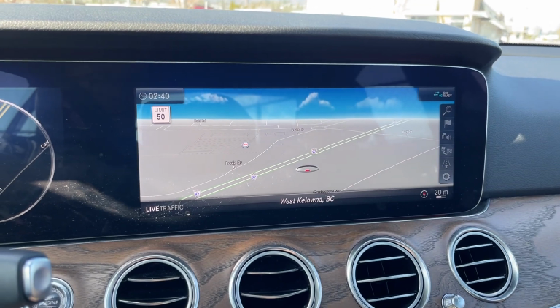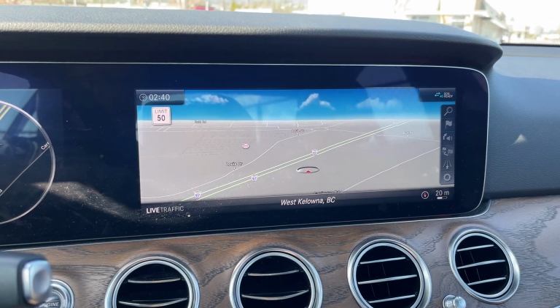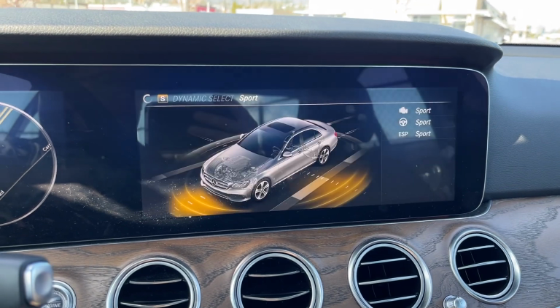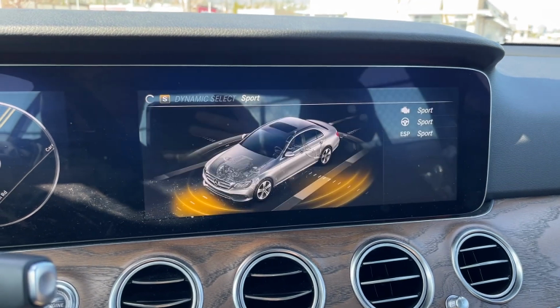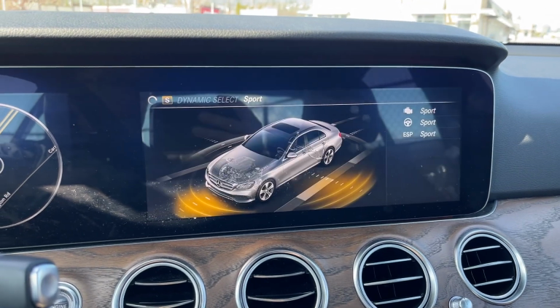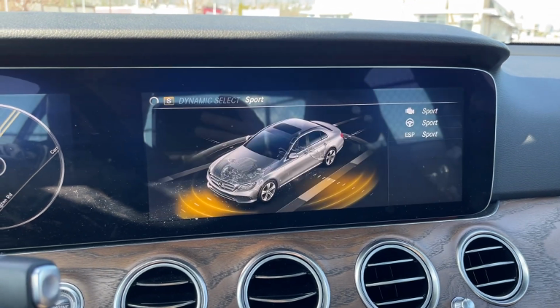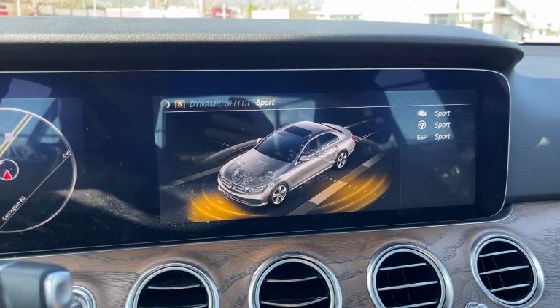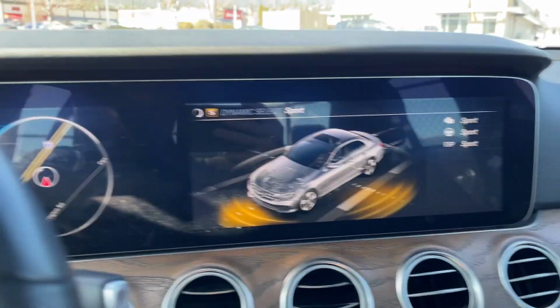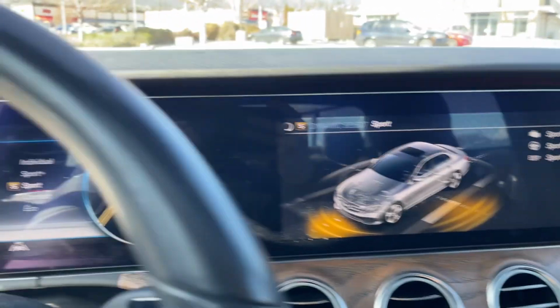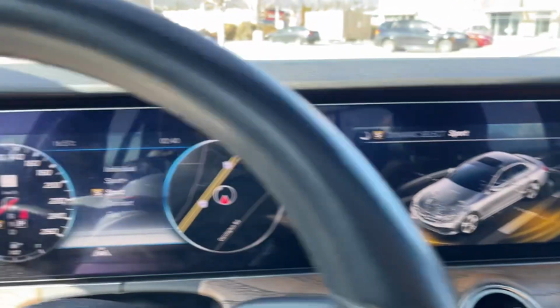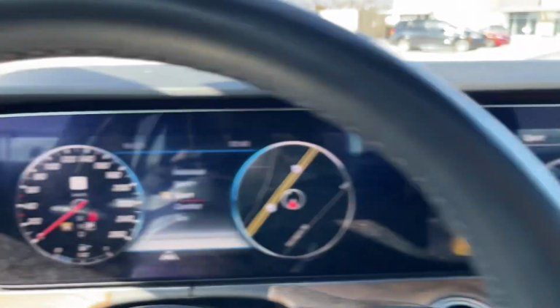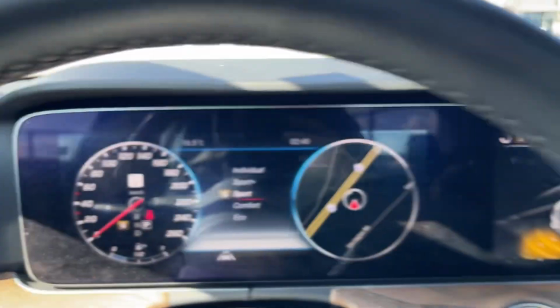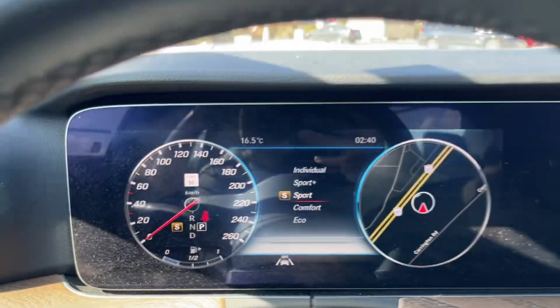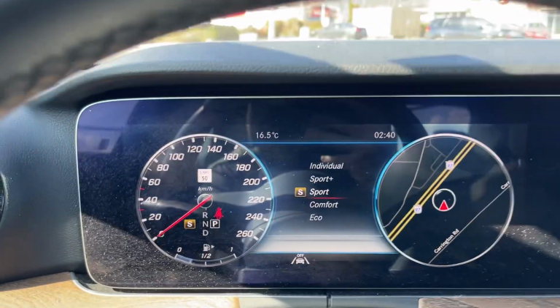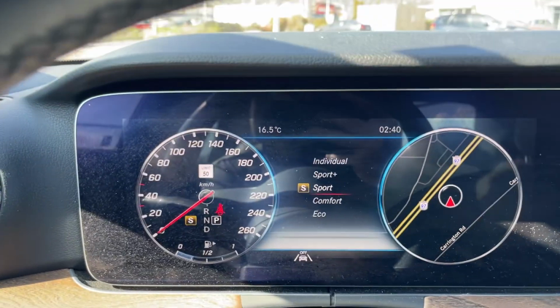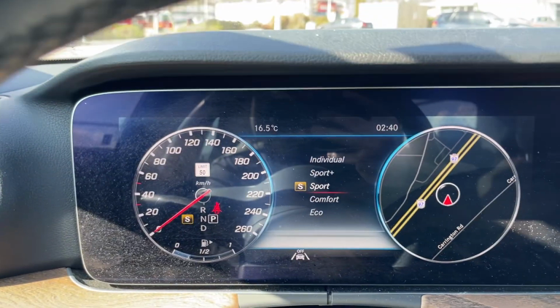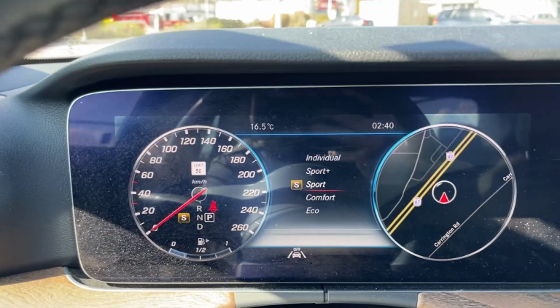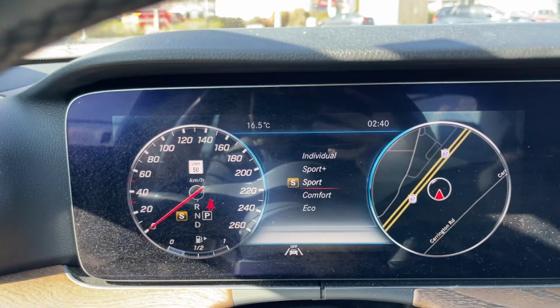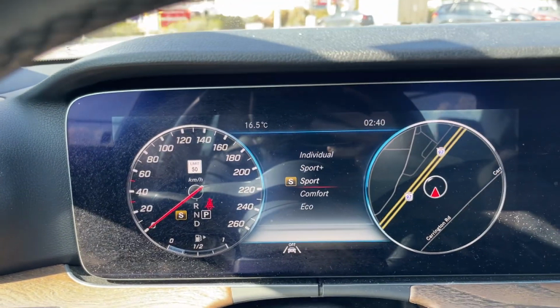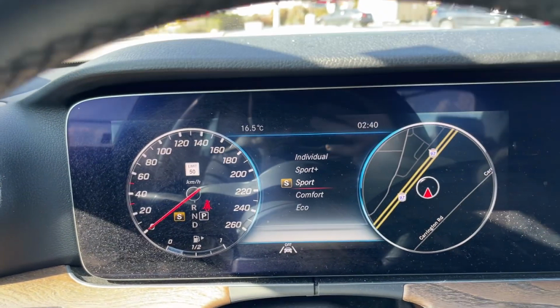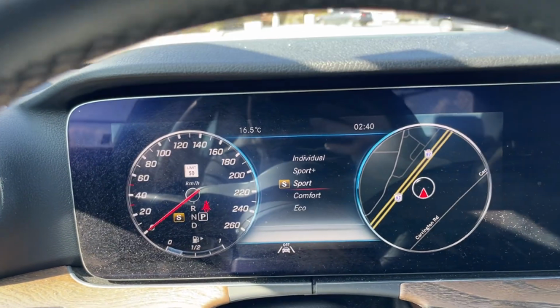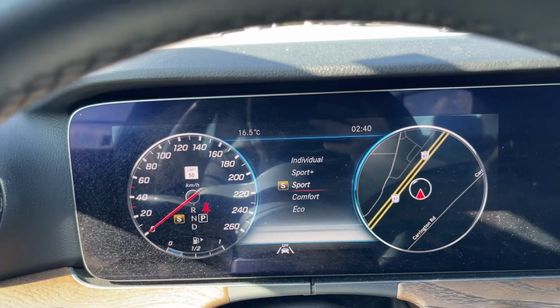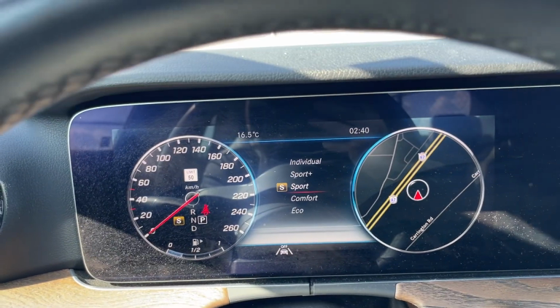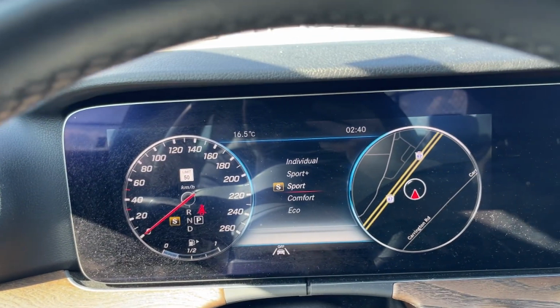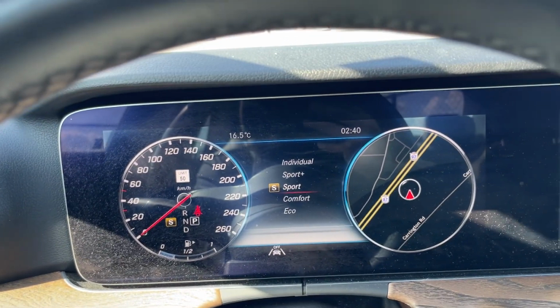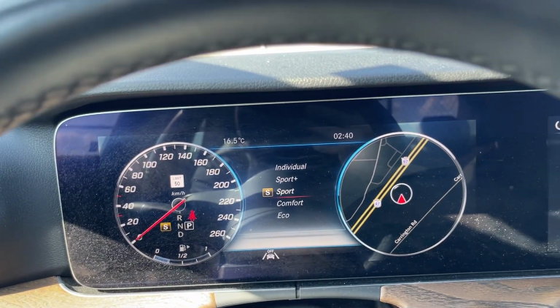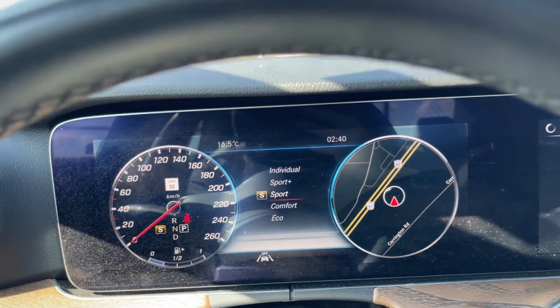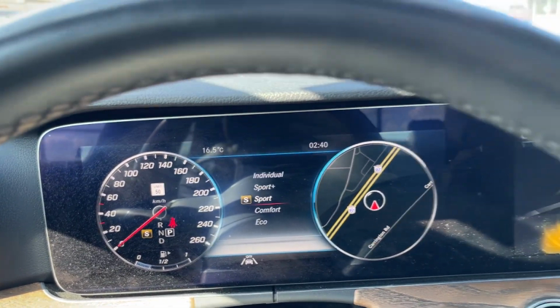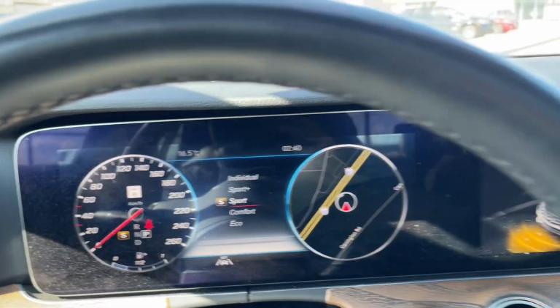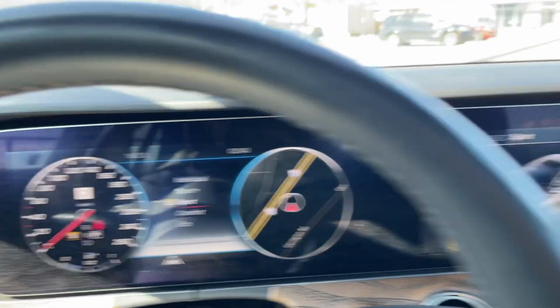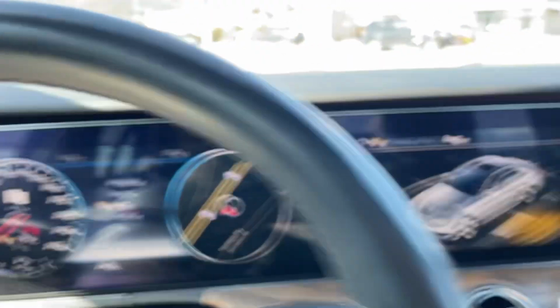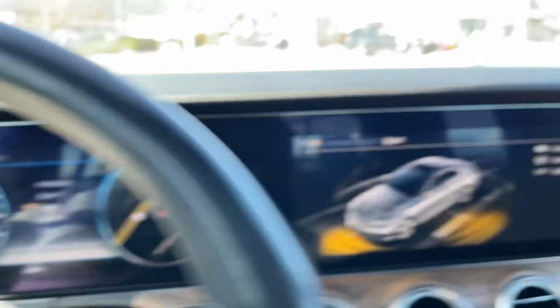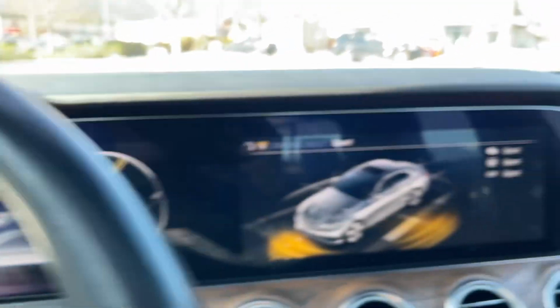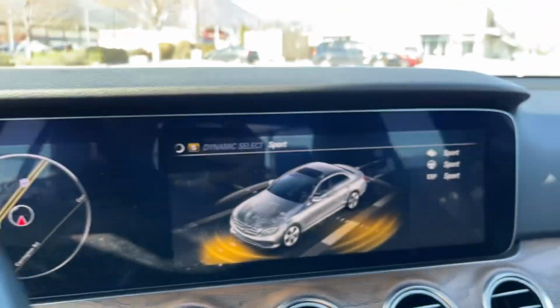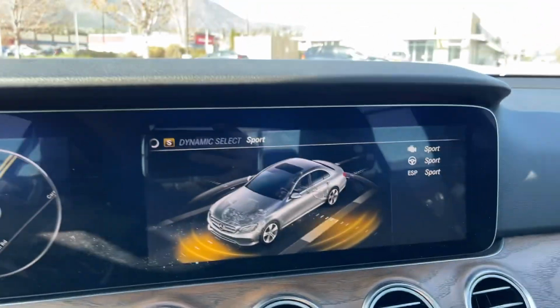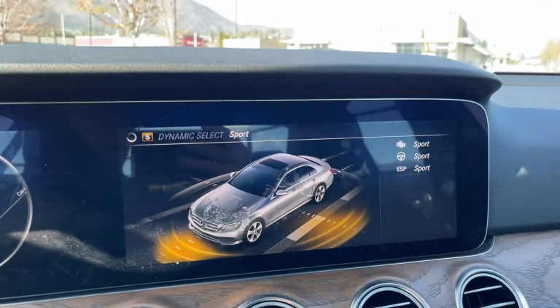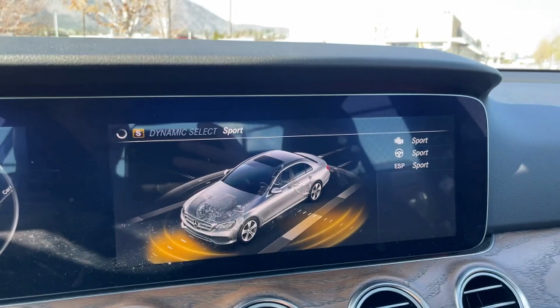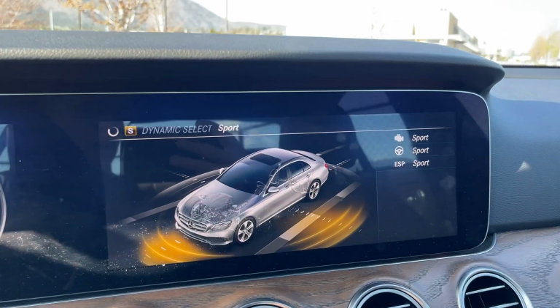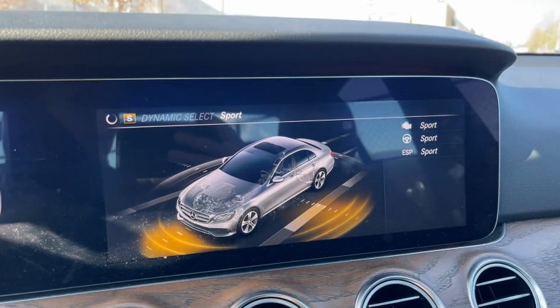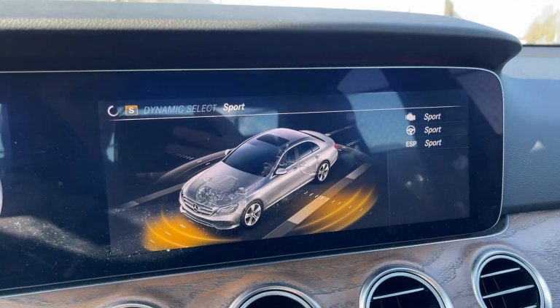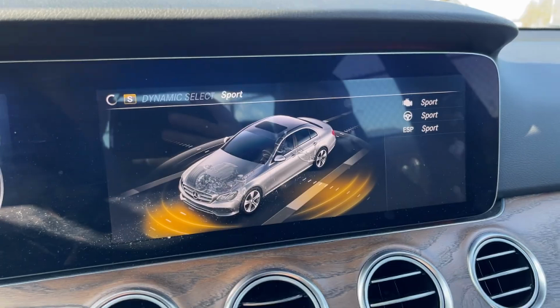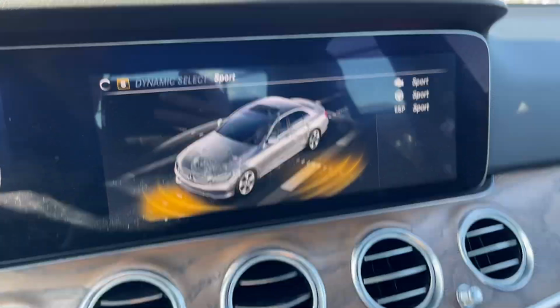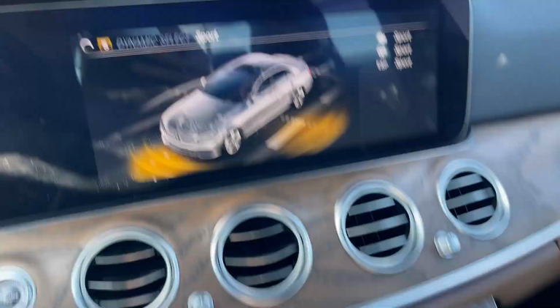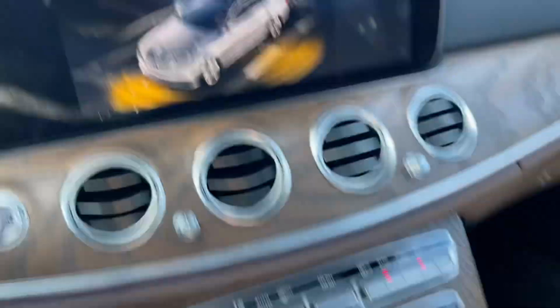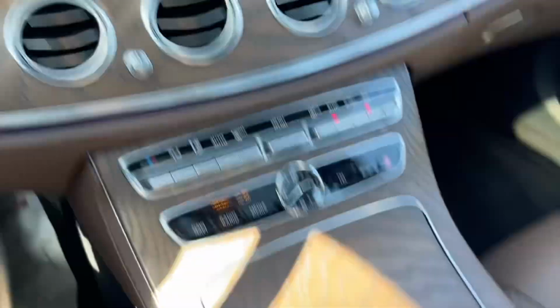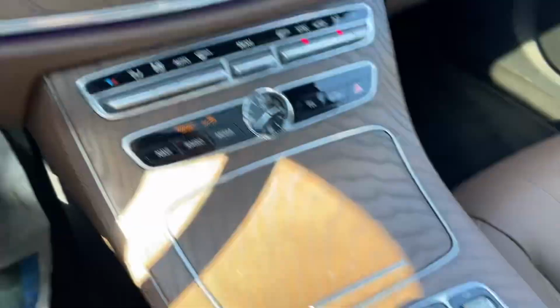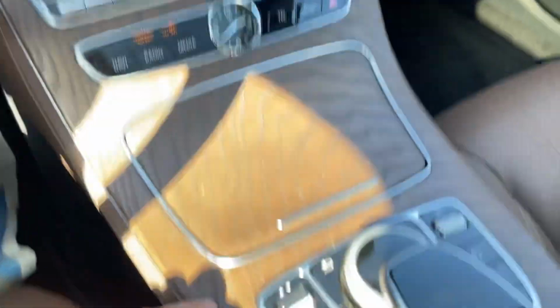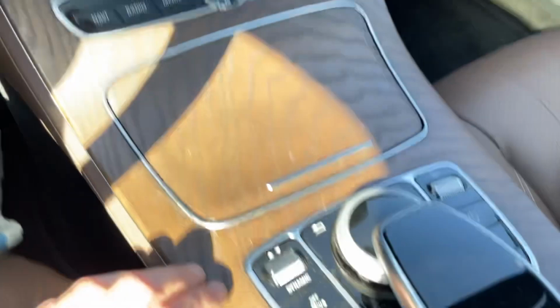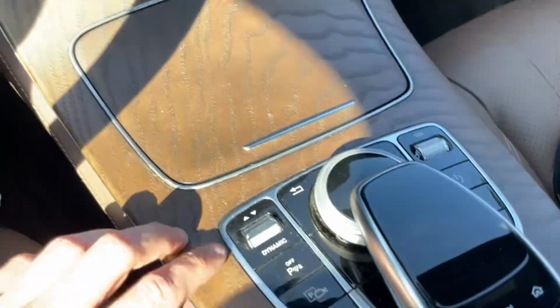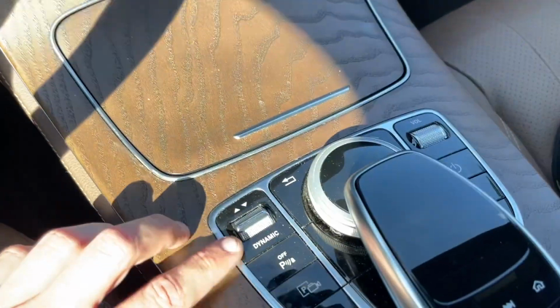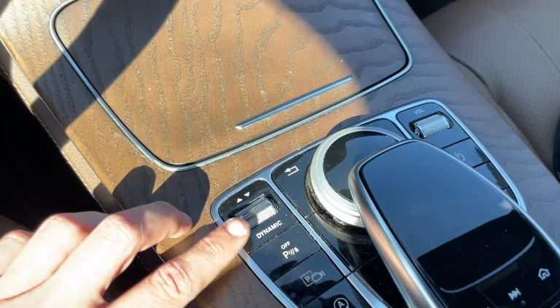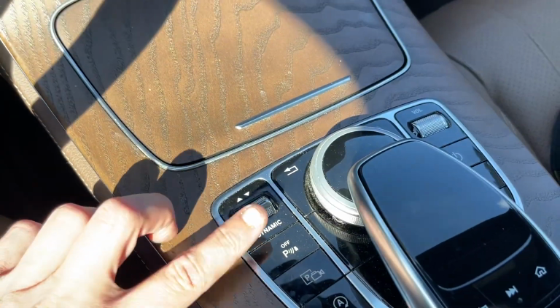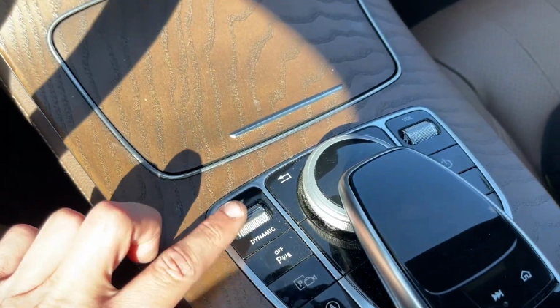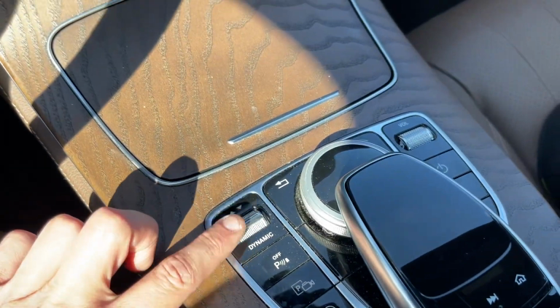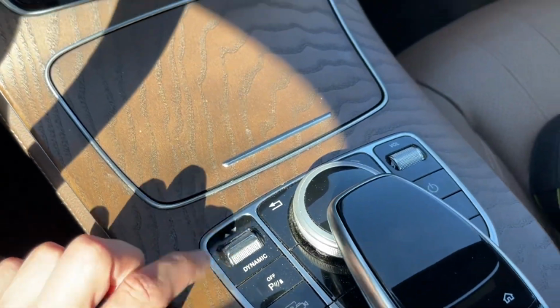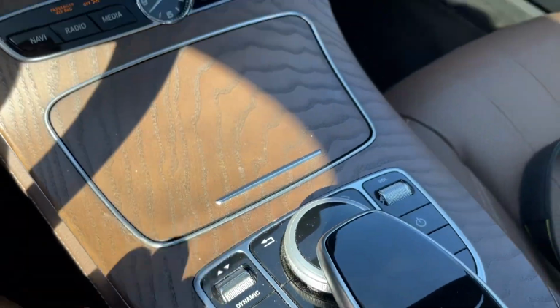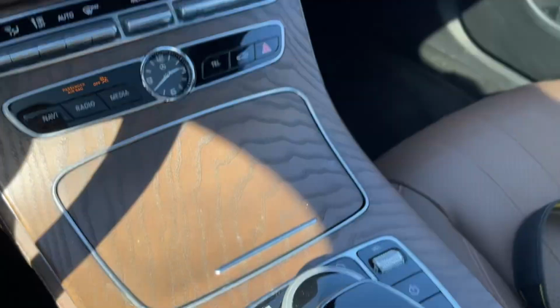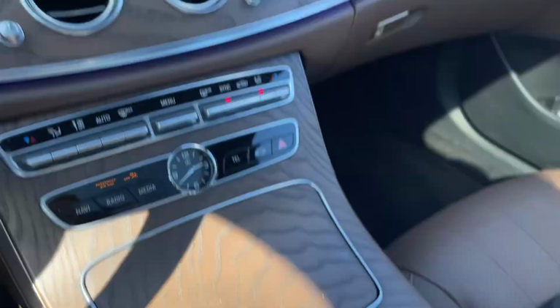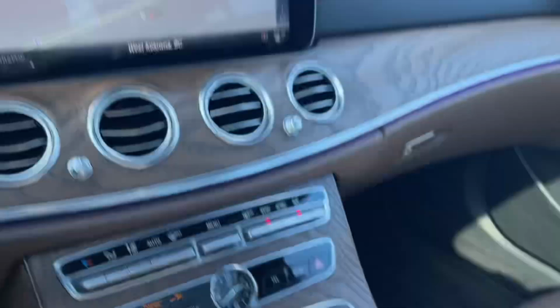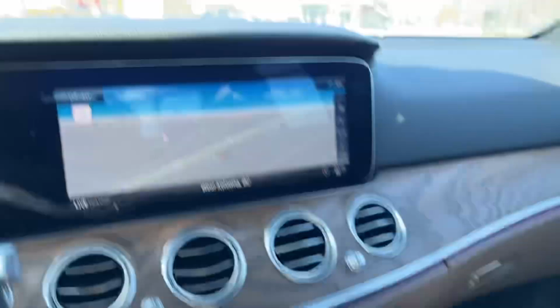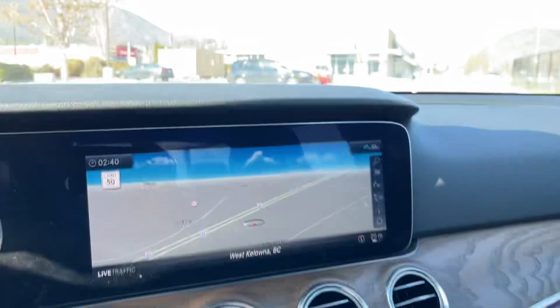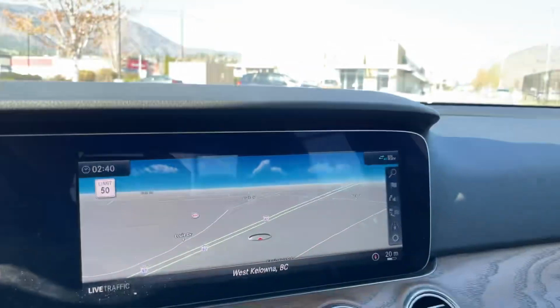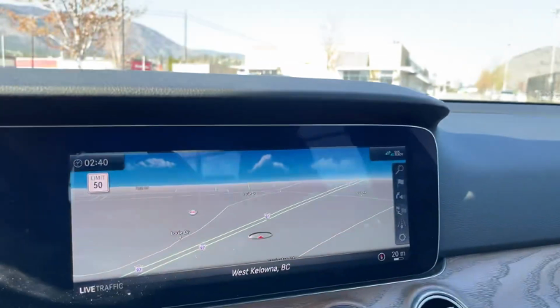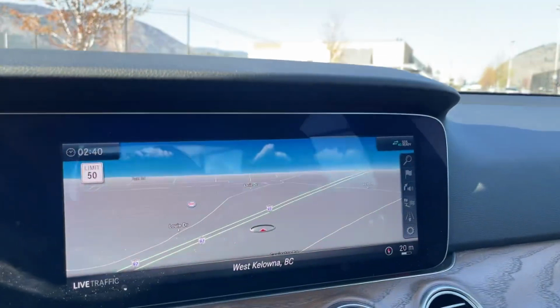Drive modes — we've got Eco, Comfort, Sport, Sport Plus, and Individual, which we just toggle with the switch down here.